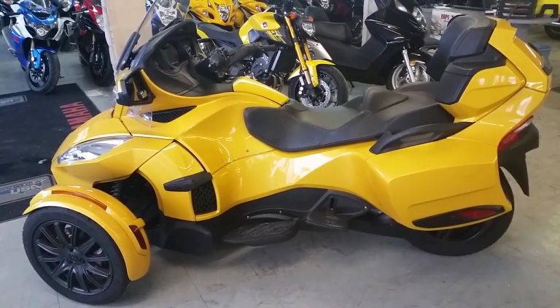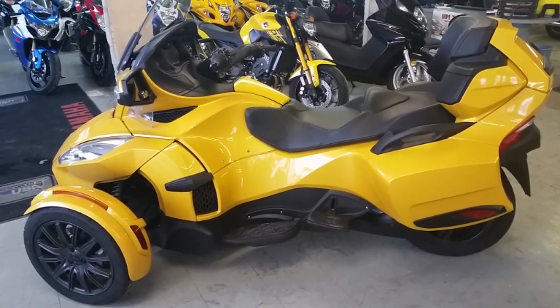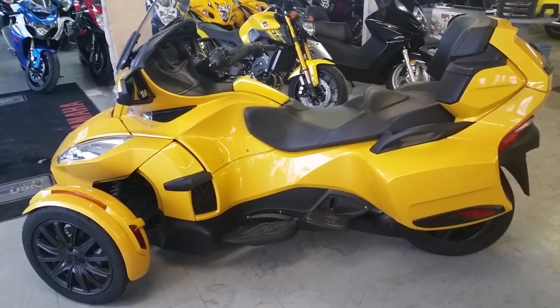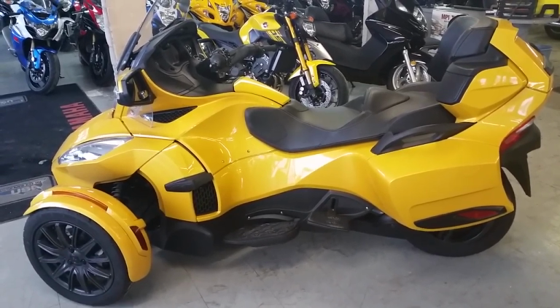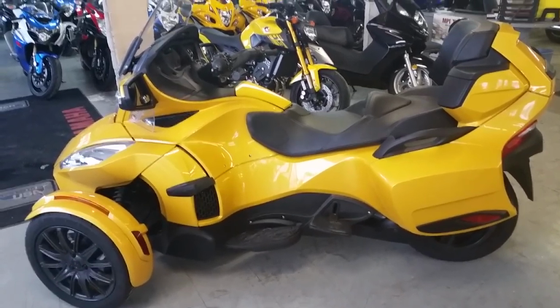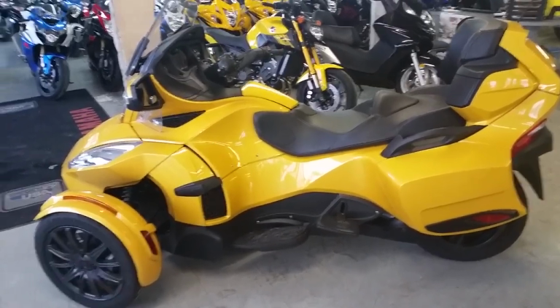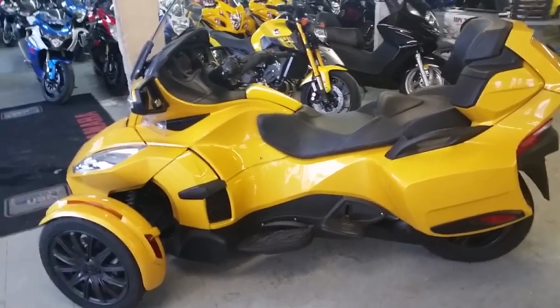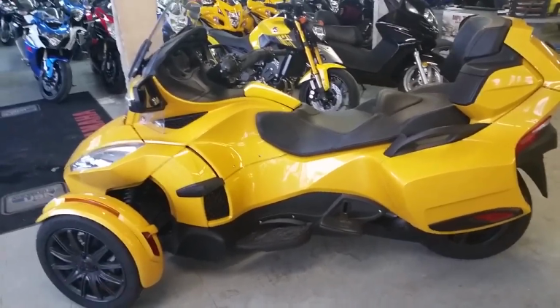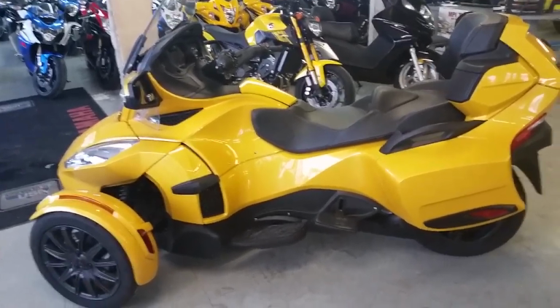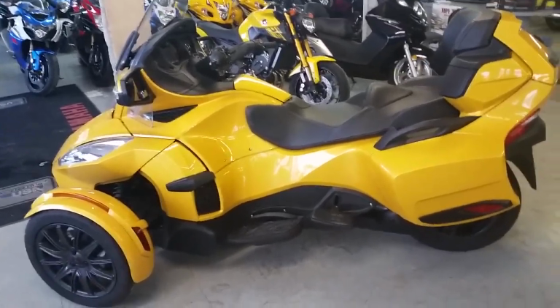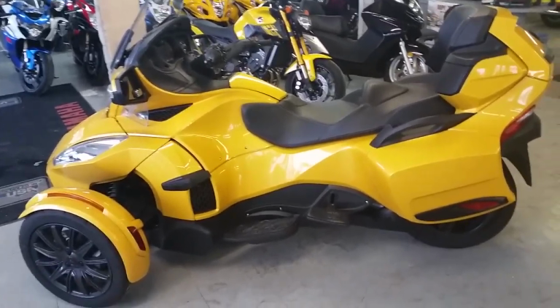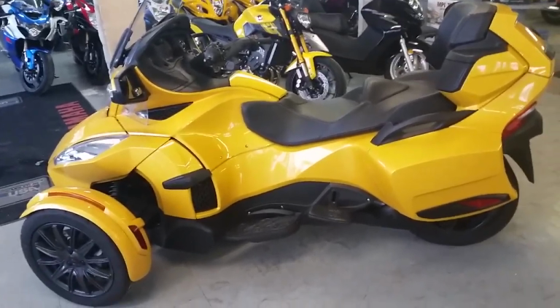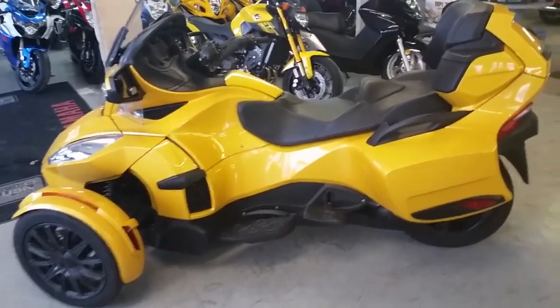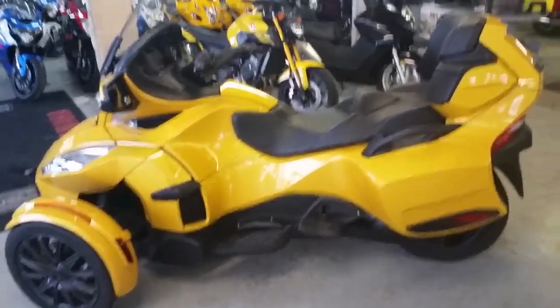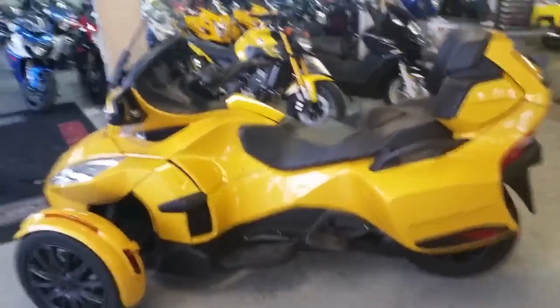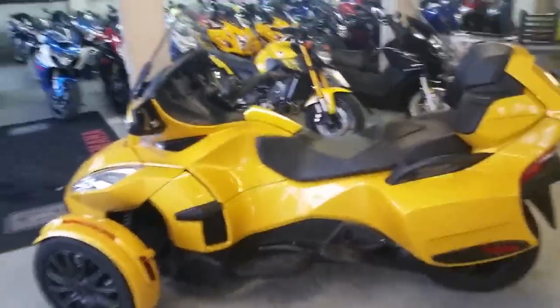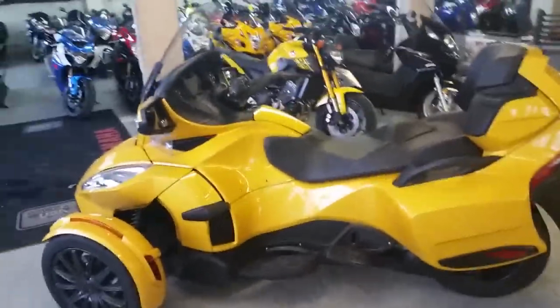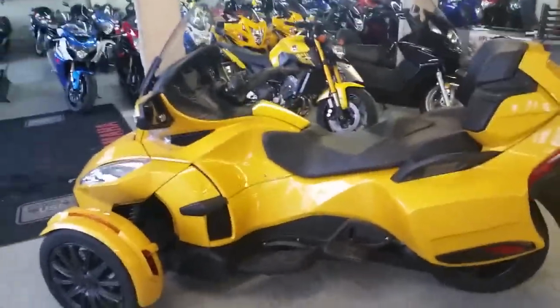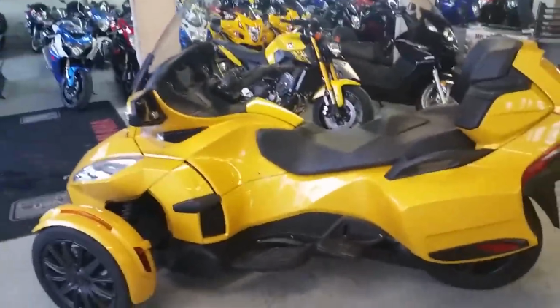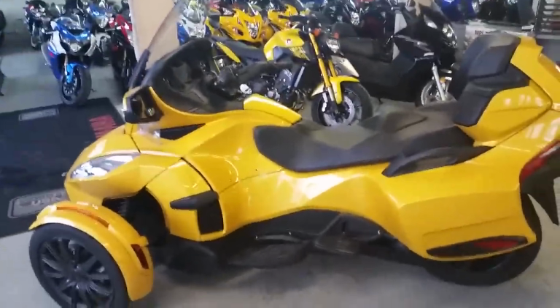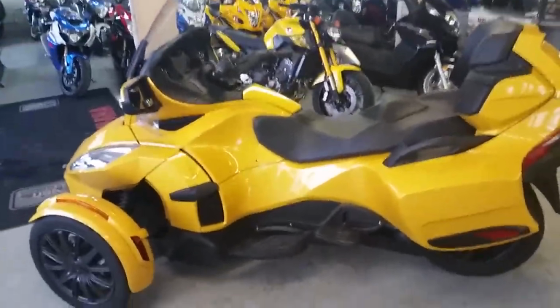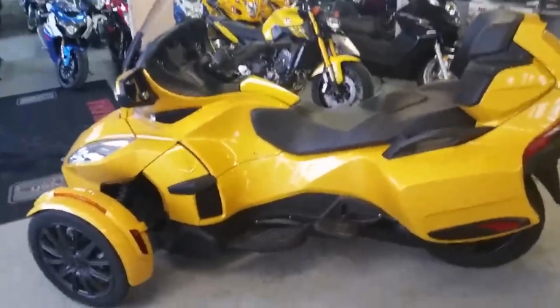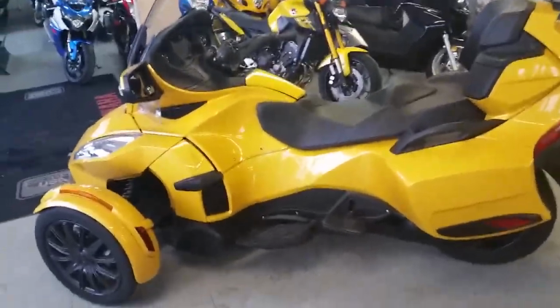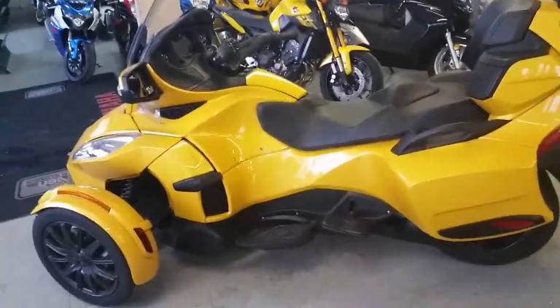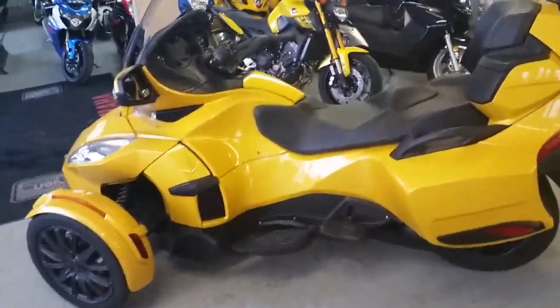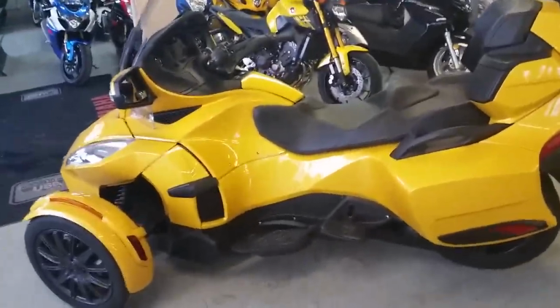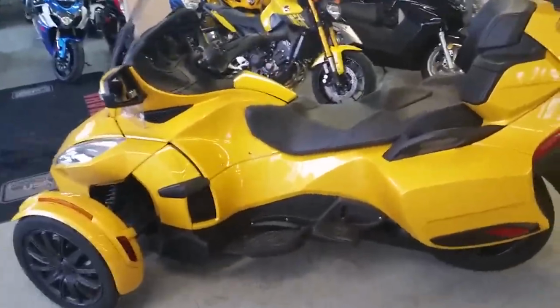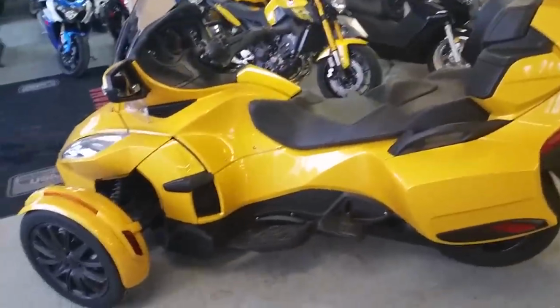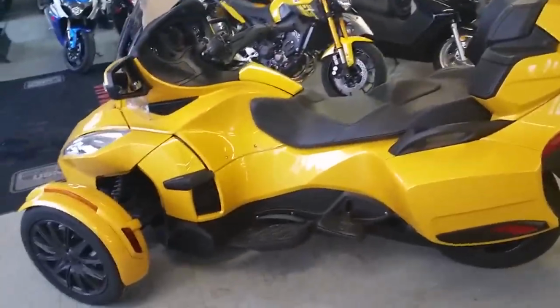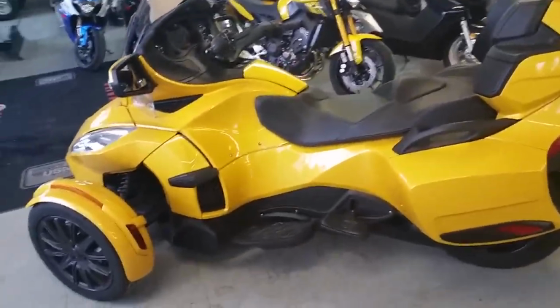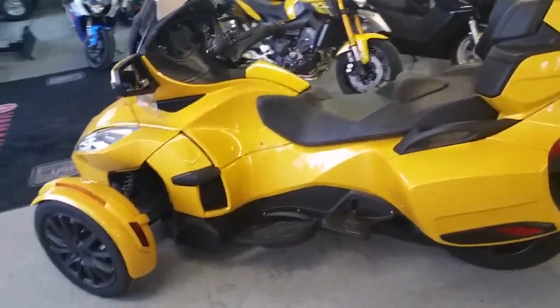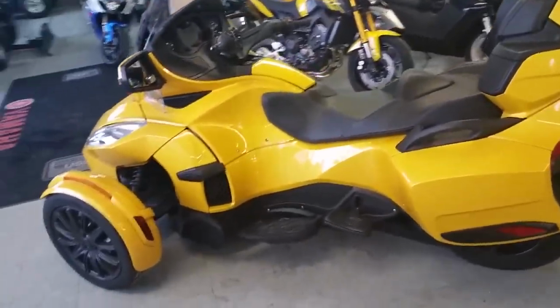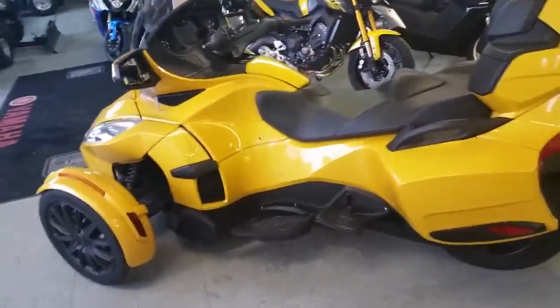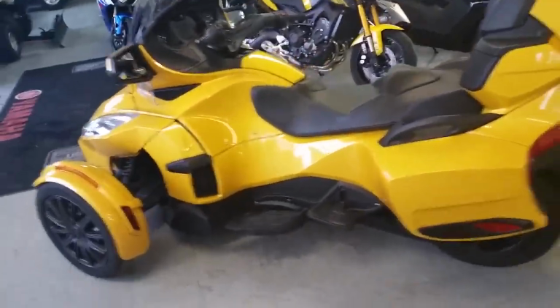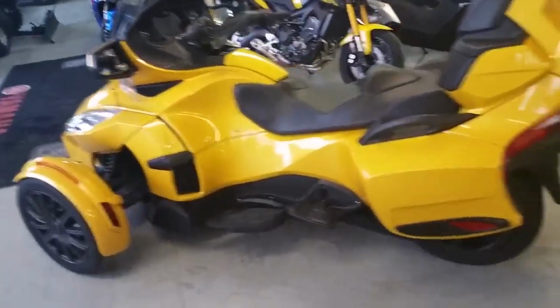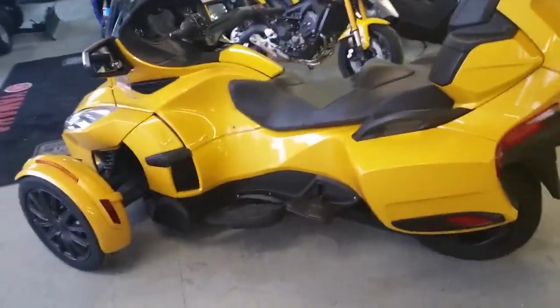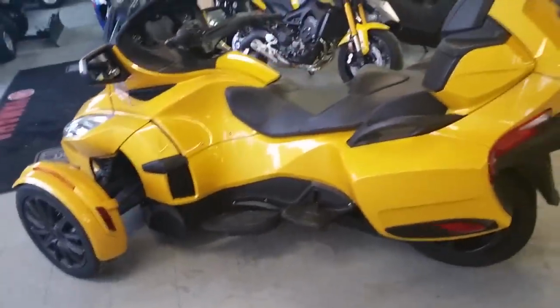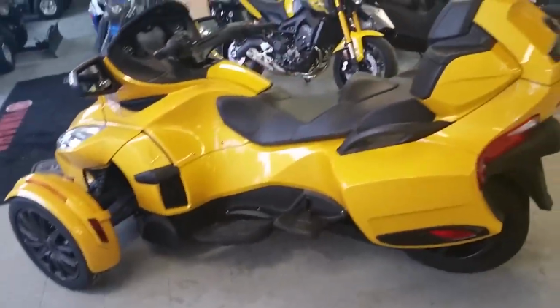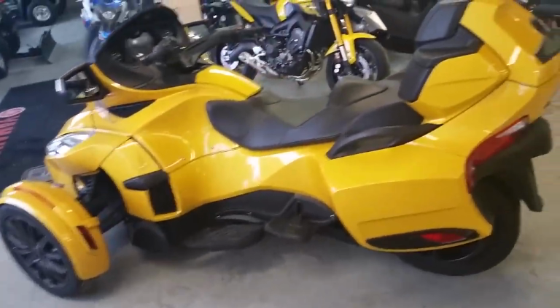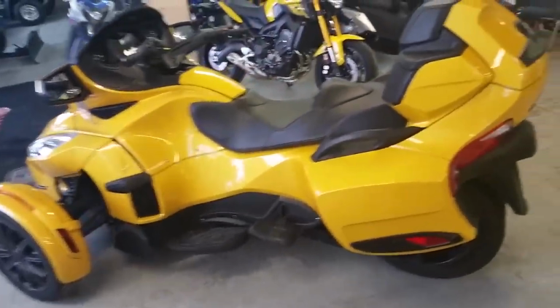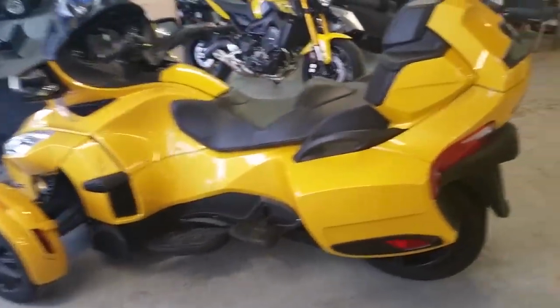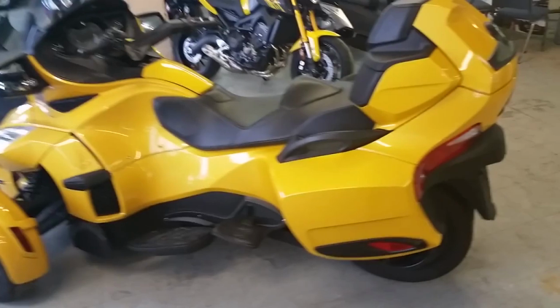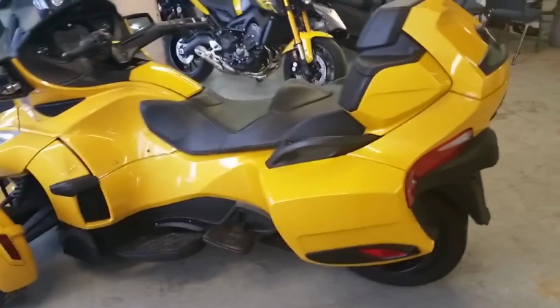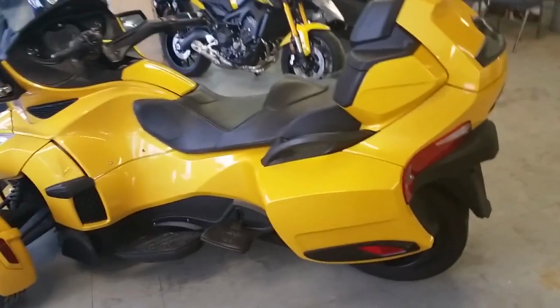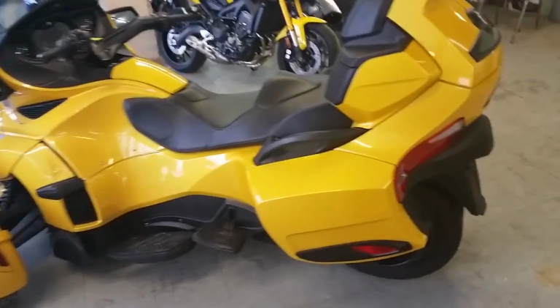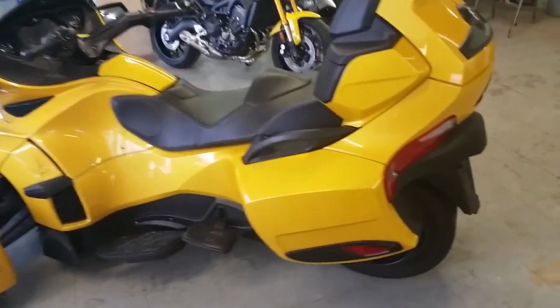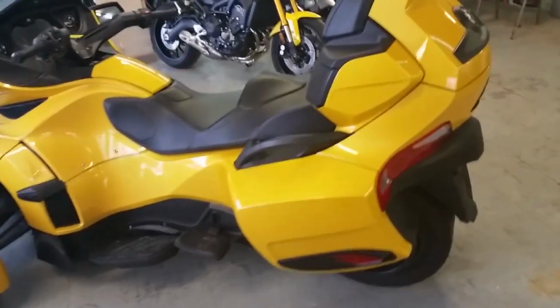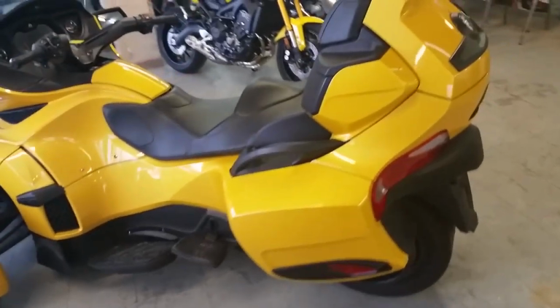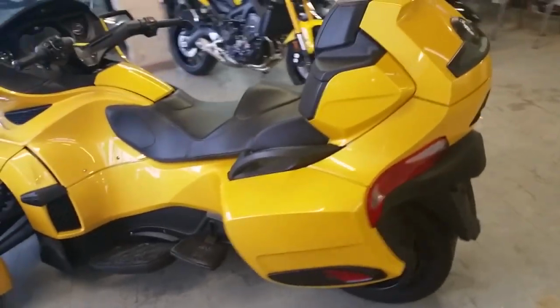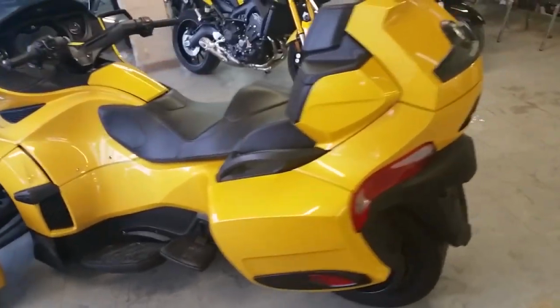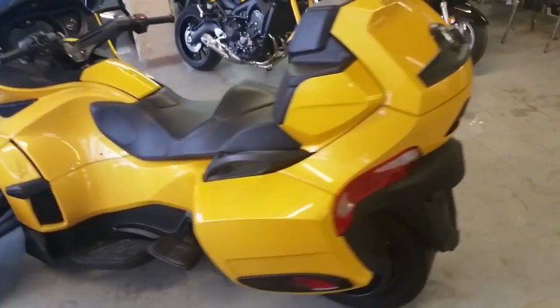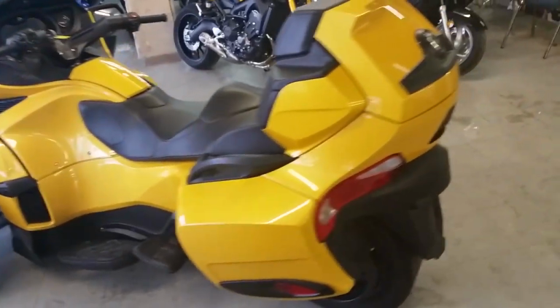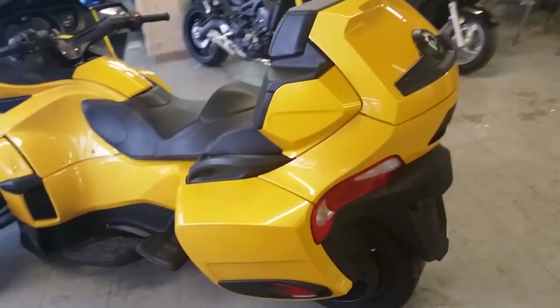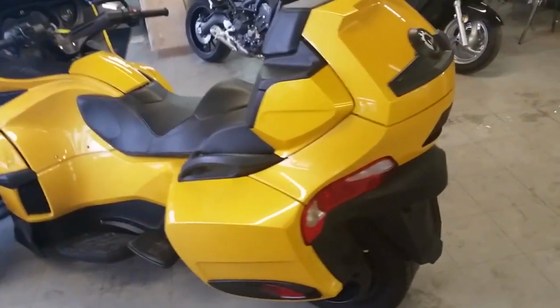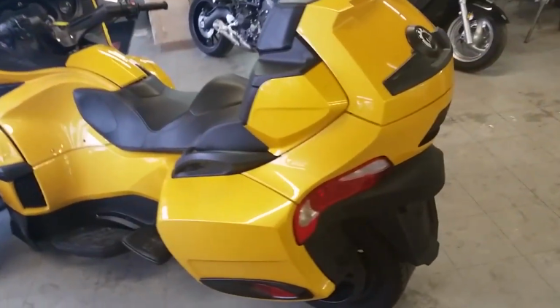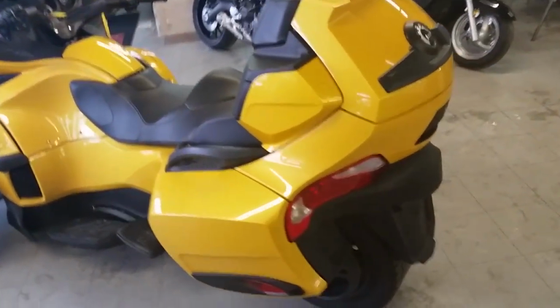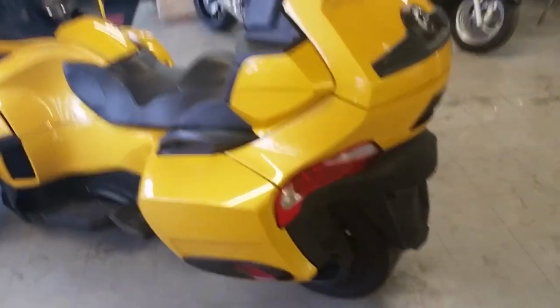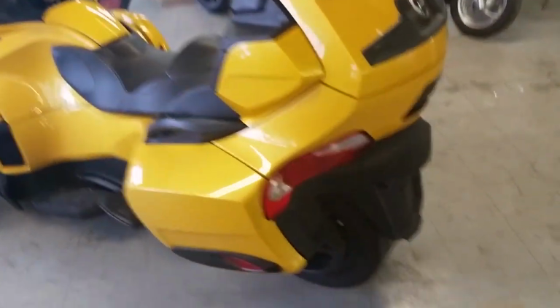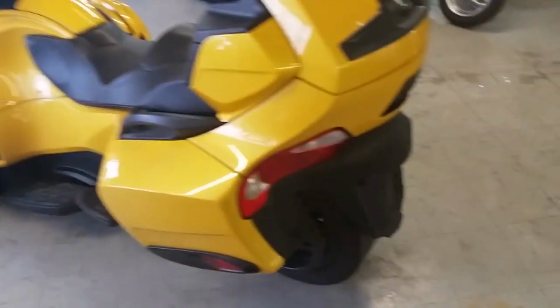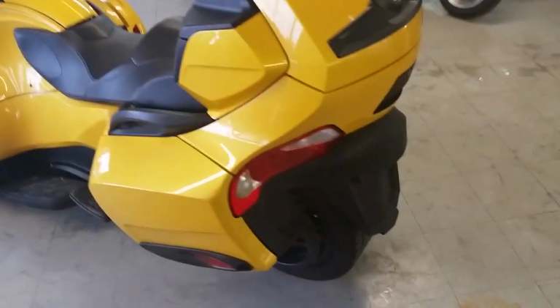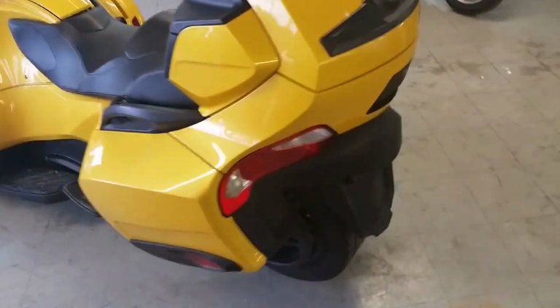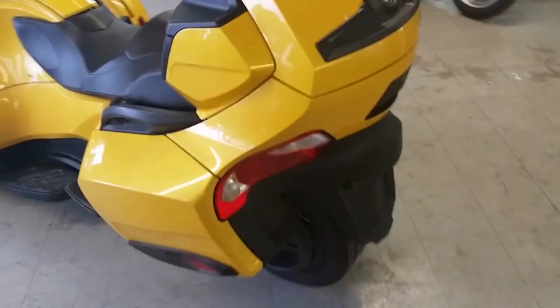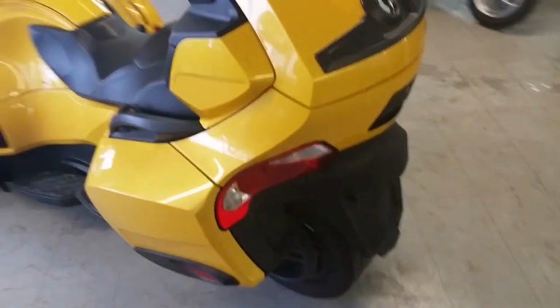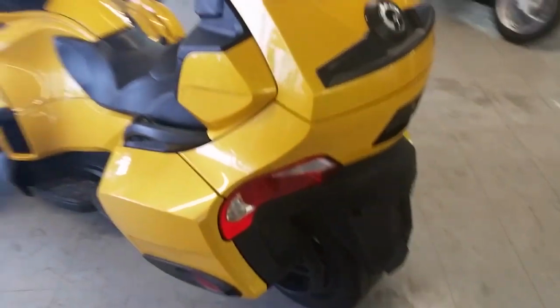At Approval Power Sports, we got financing for everybody. We got over 400 used bikes on our showroom floor.